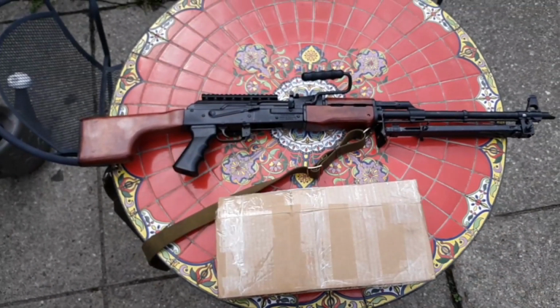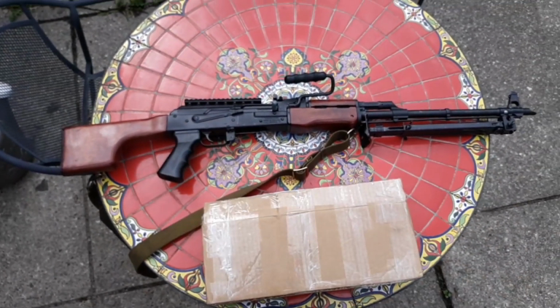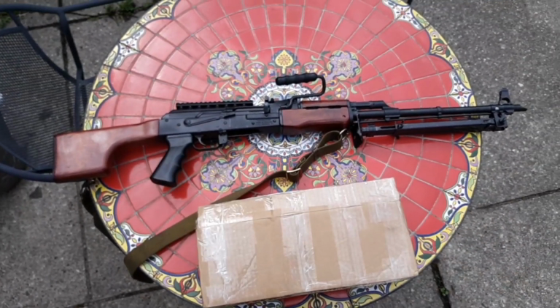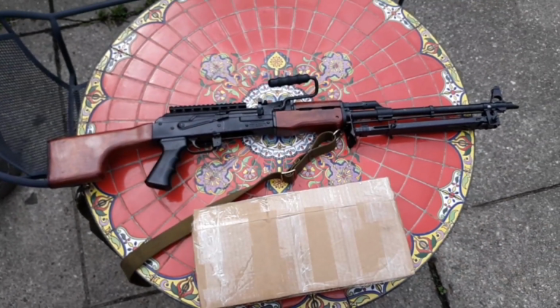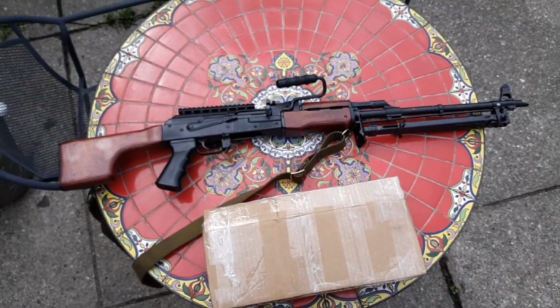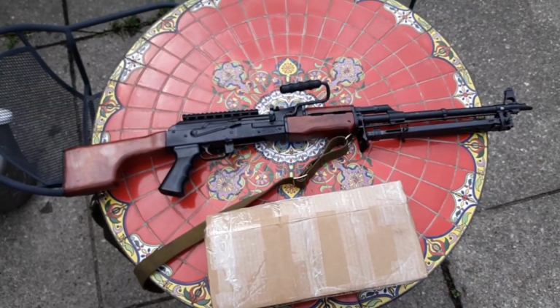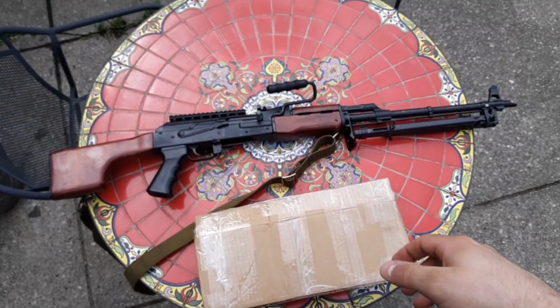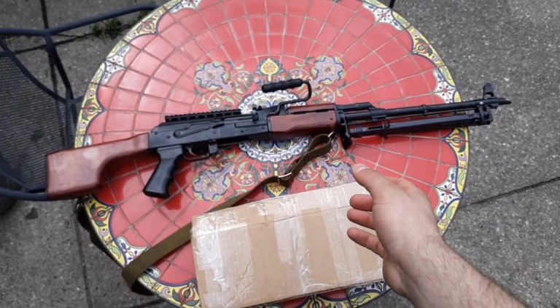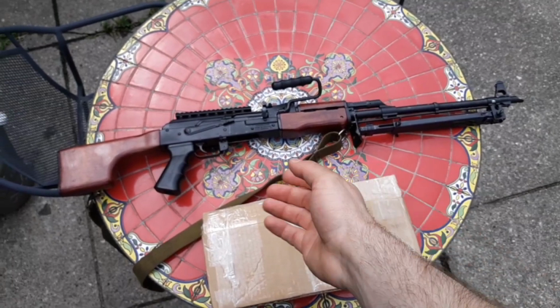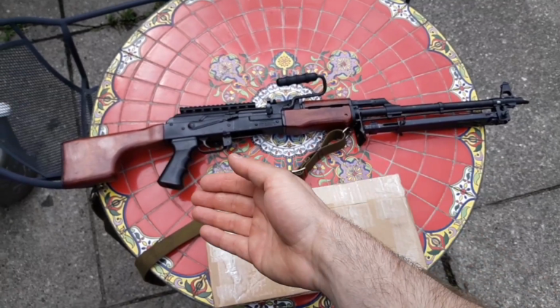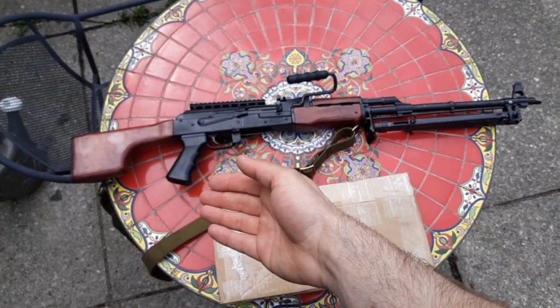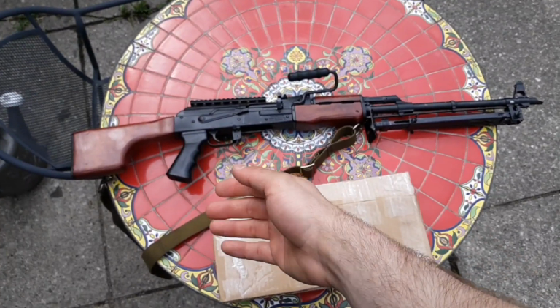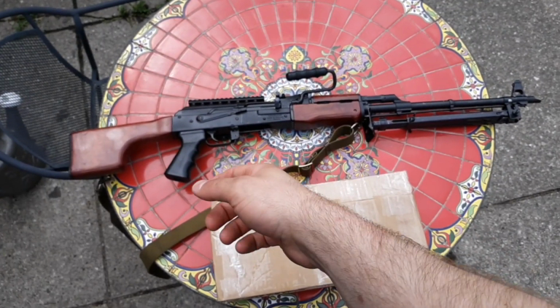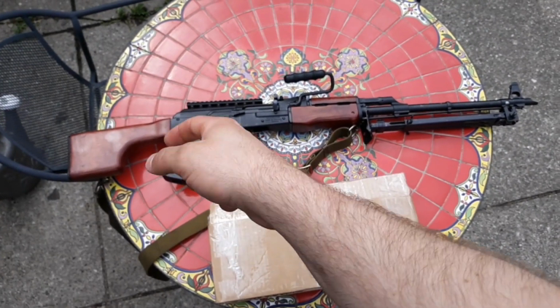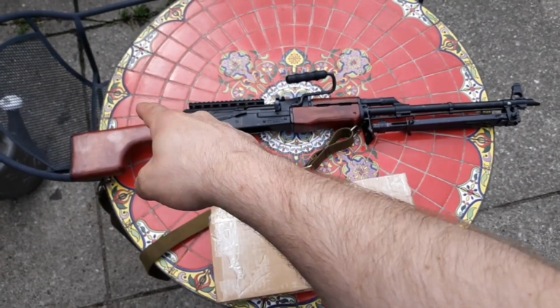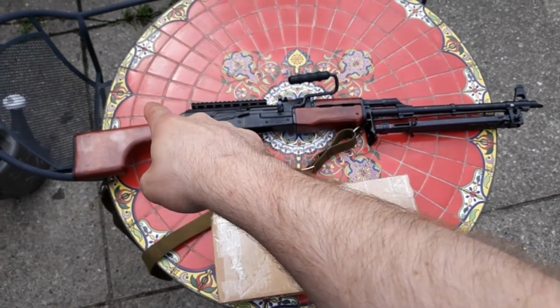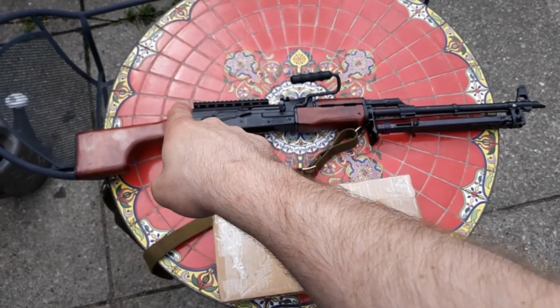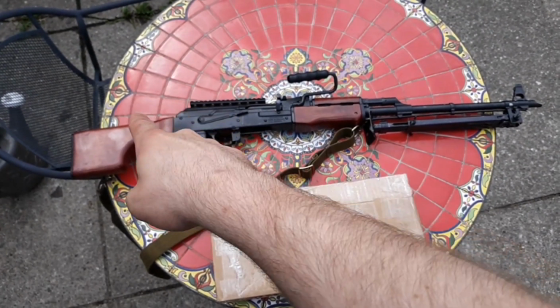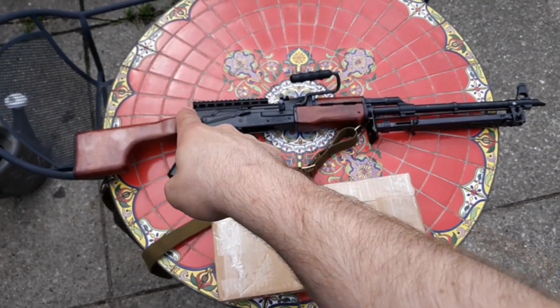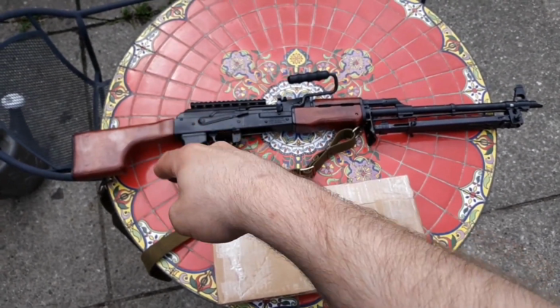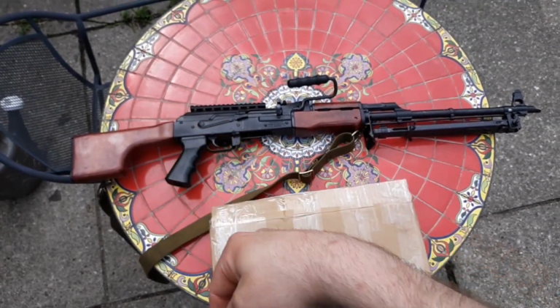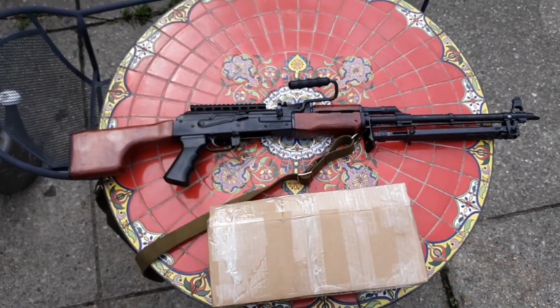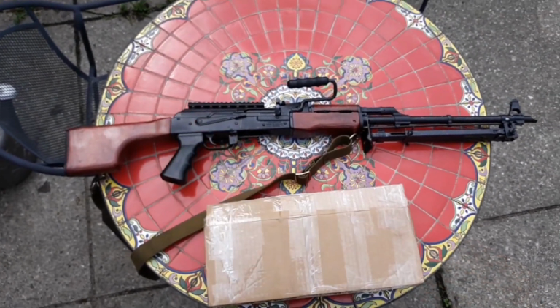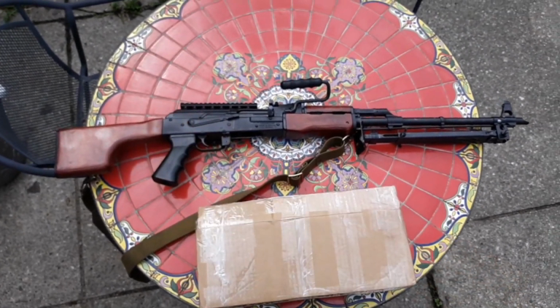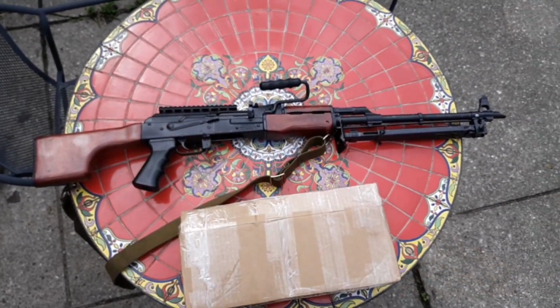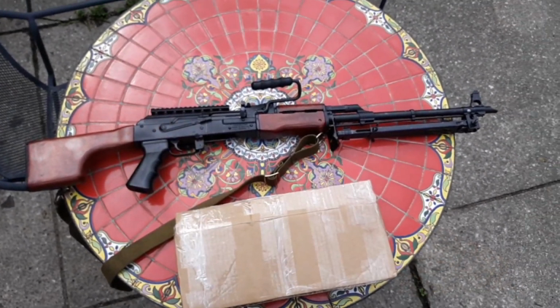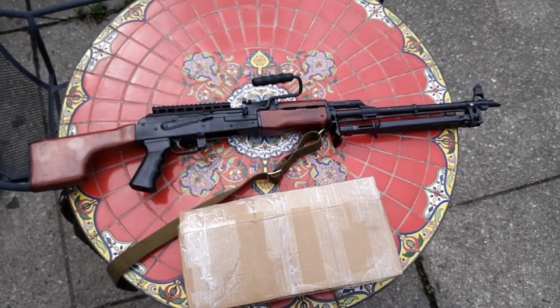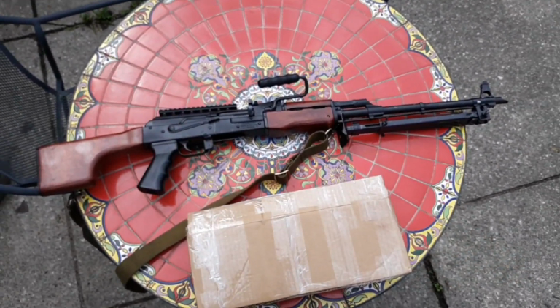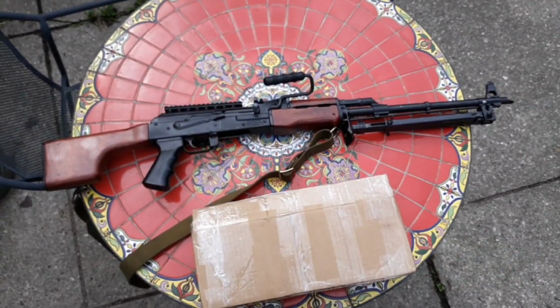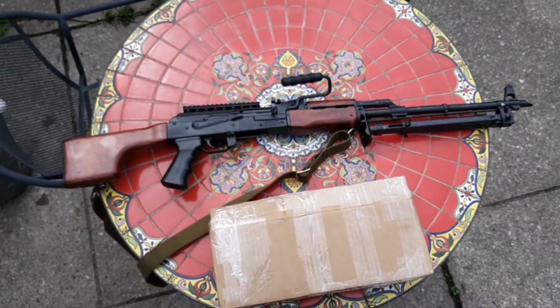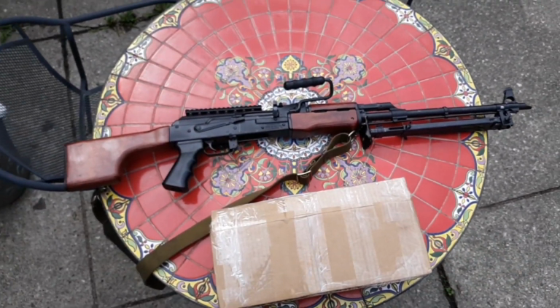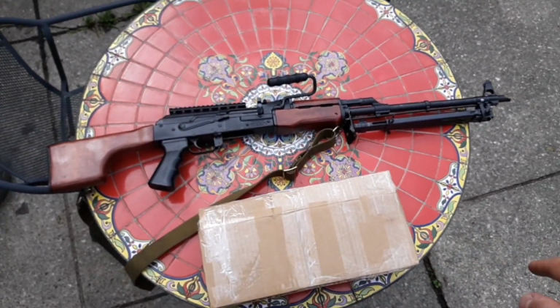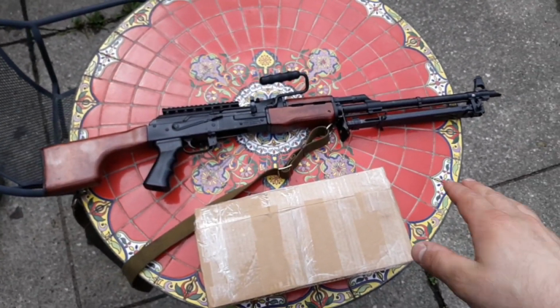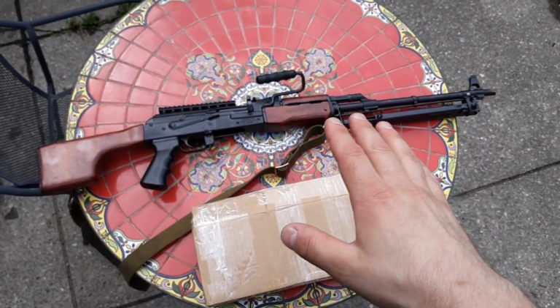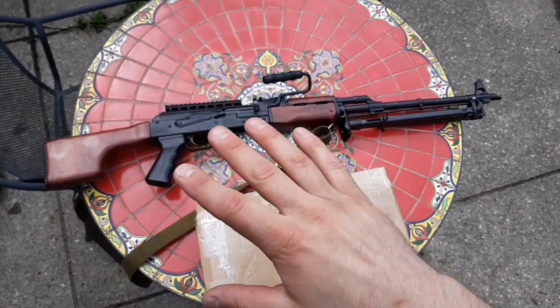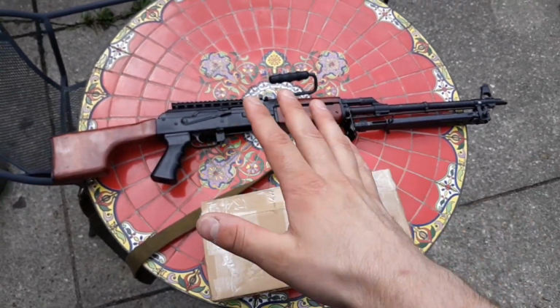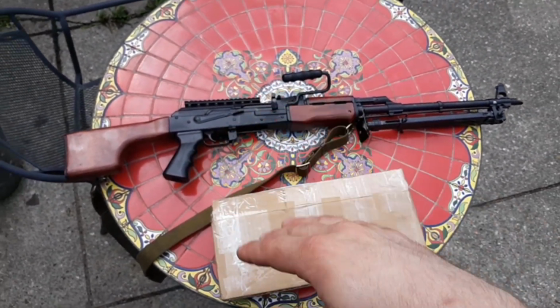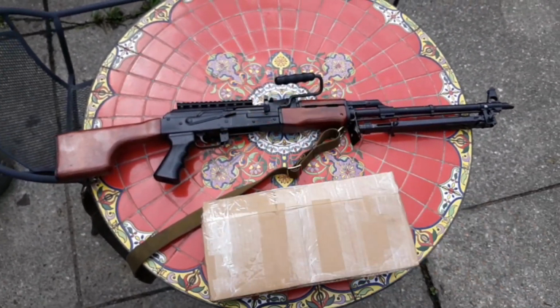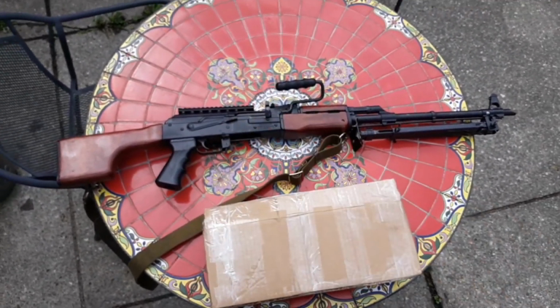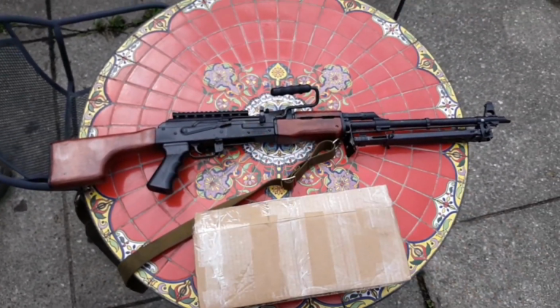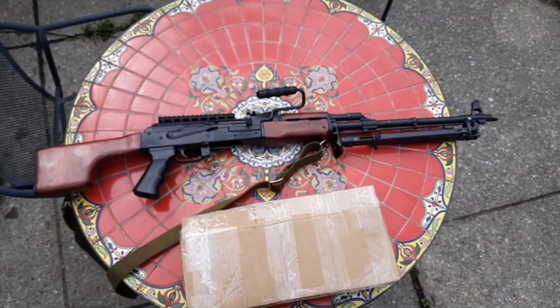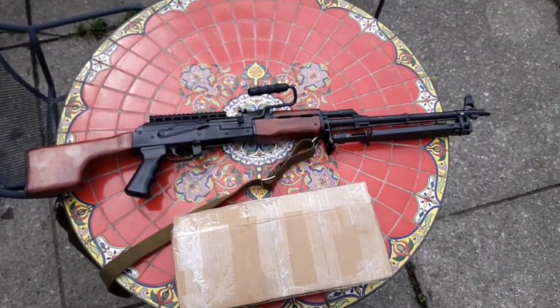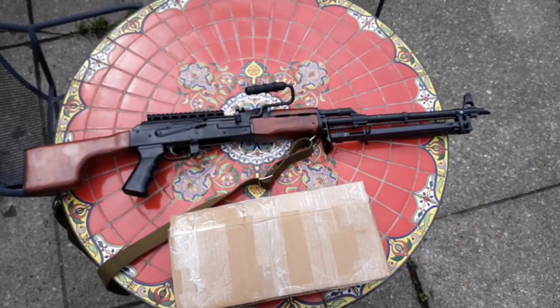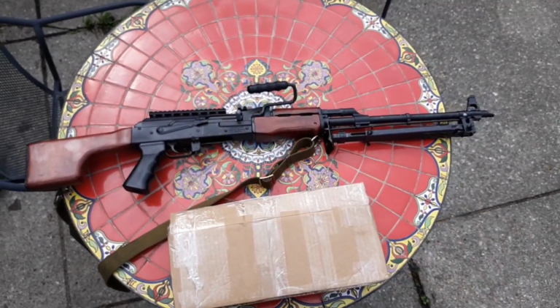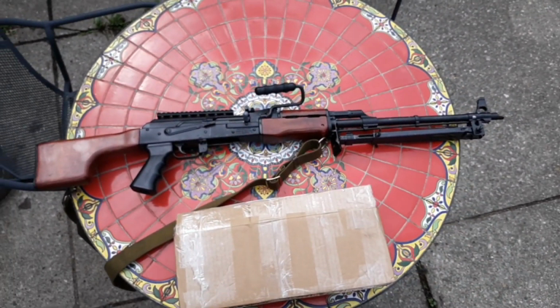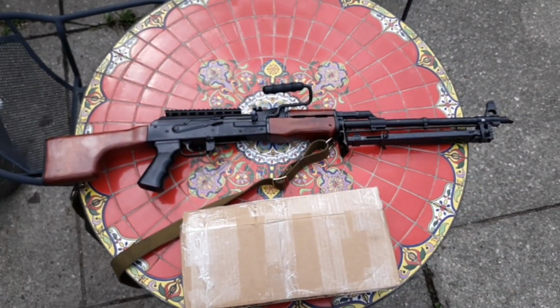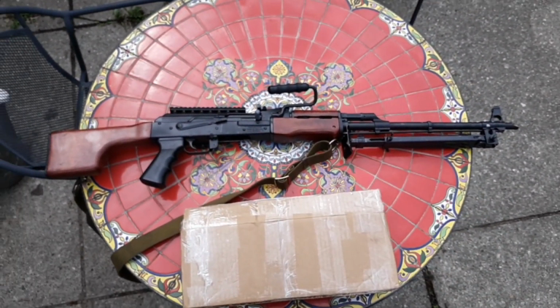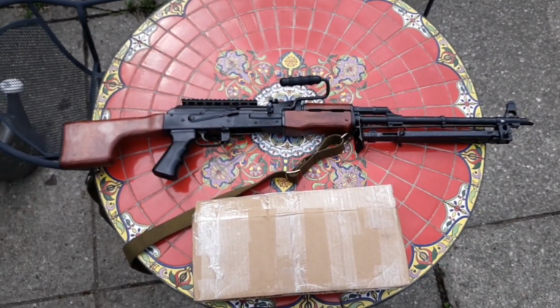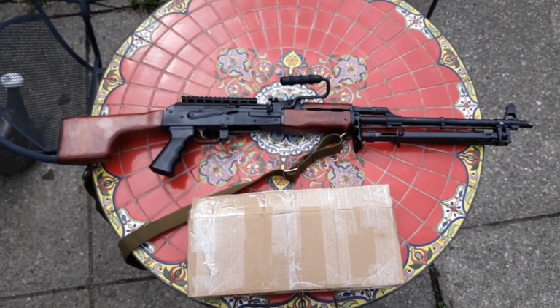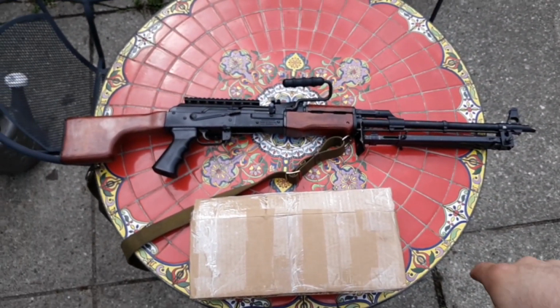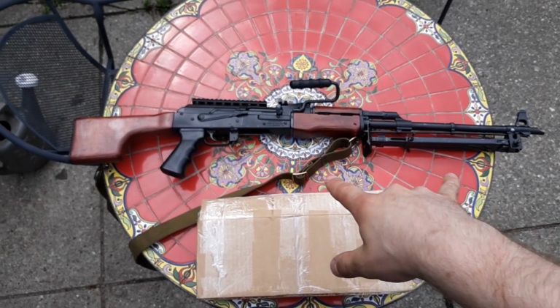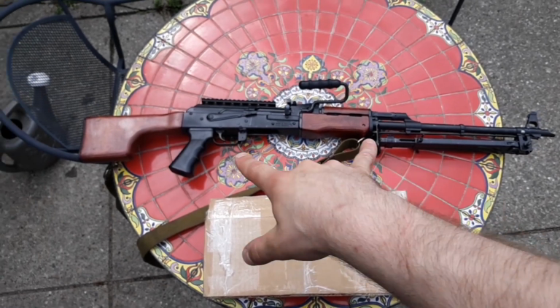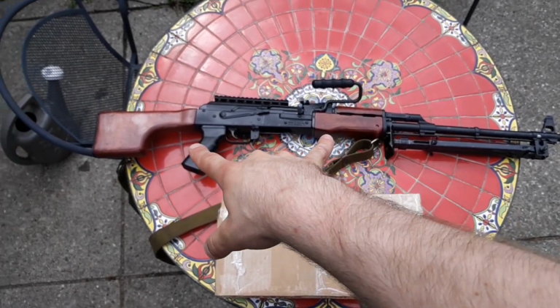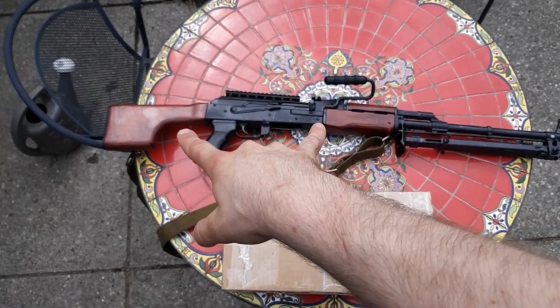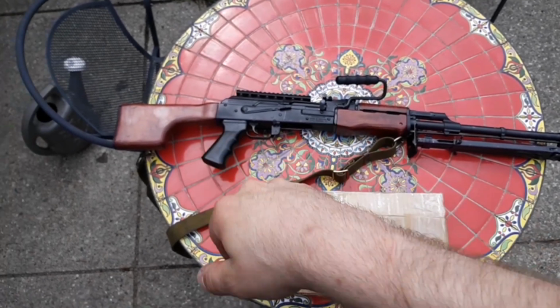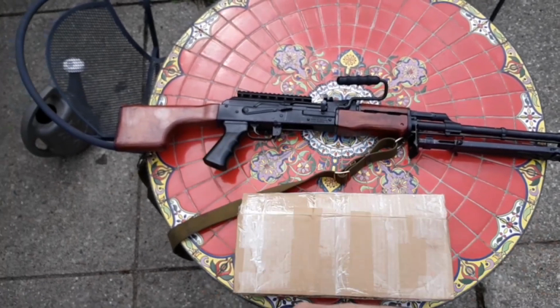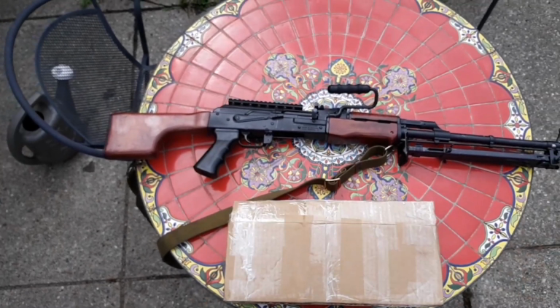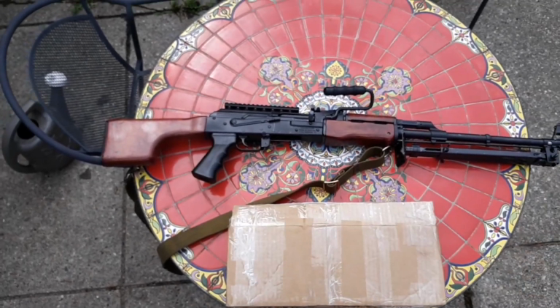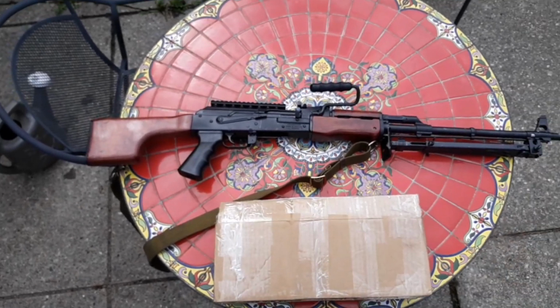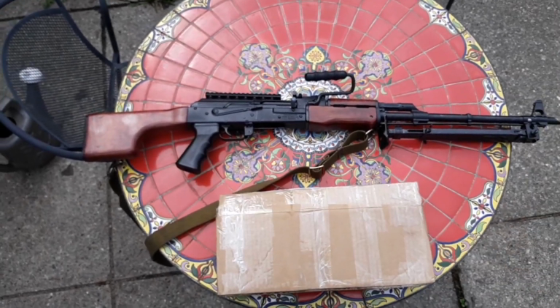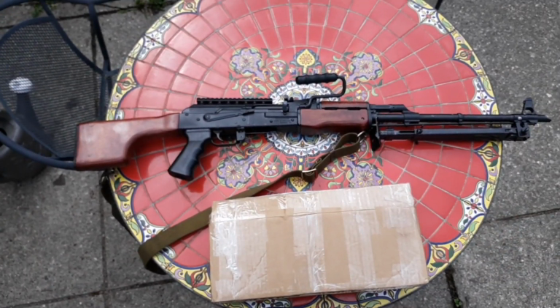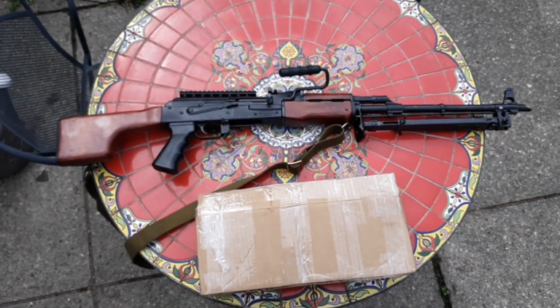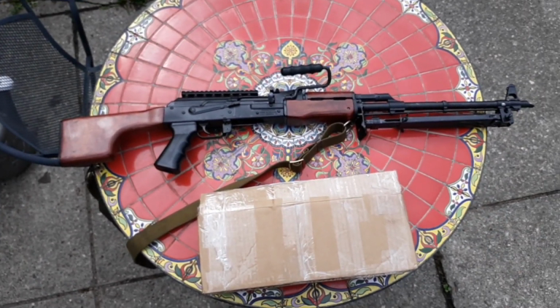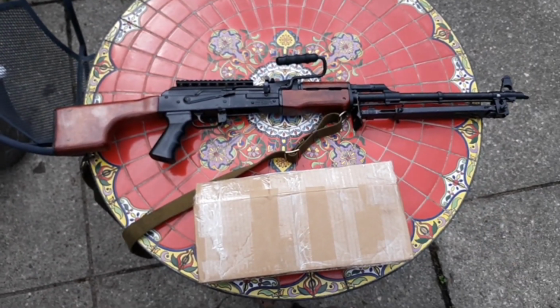The grip was too far back, the holes were not in the right spot for the tang. It was just like, ah, this is too bad. So I went and picked up the laminate set.